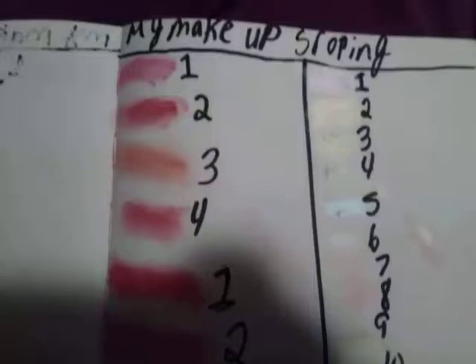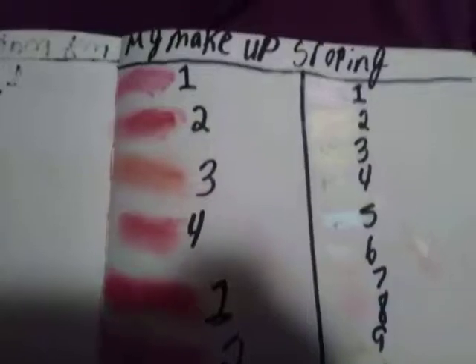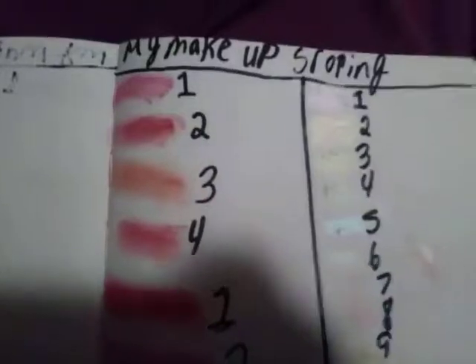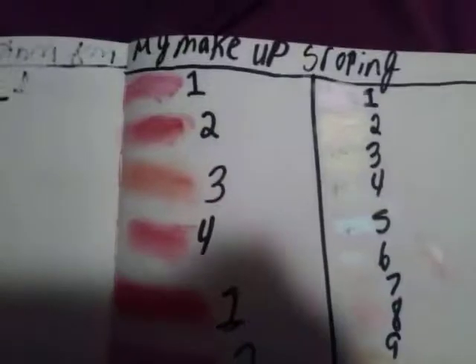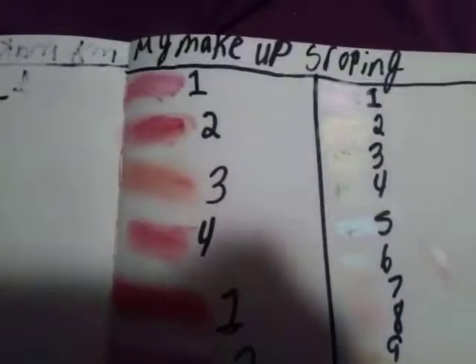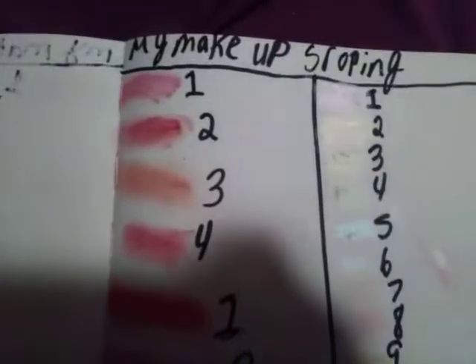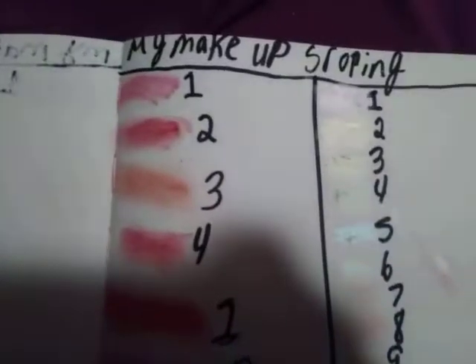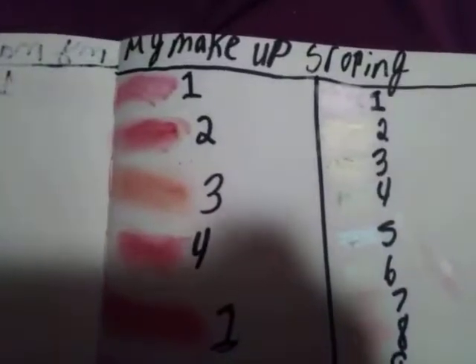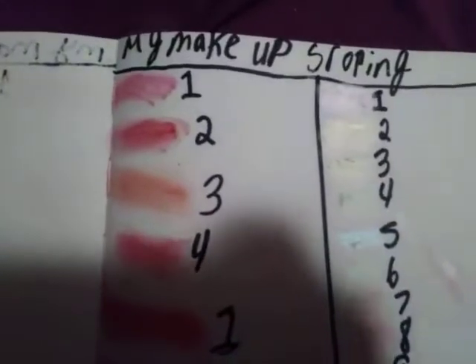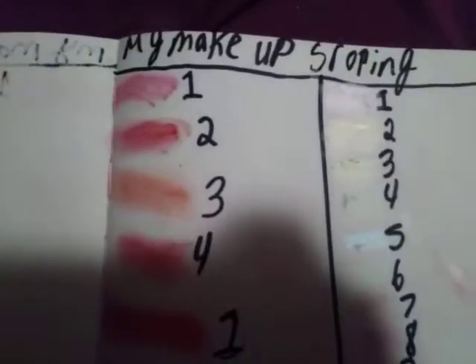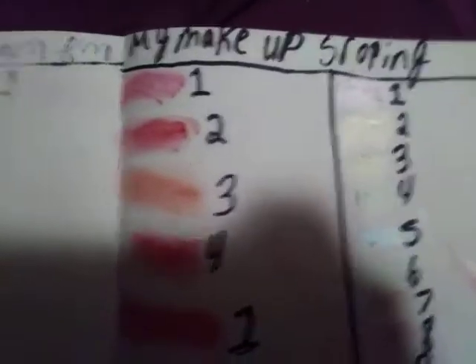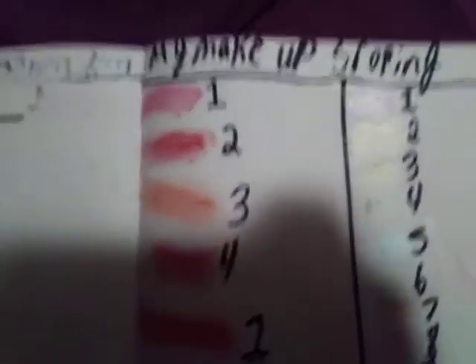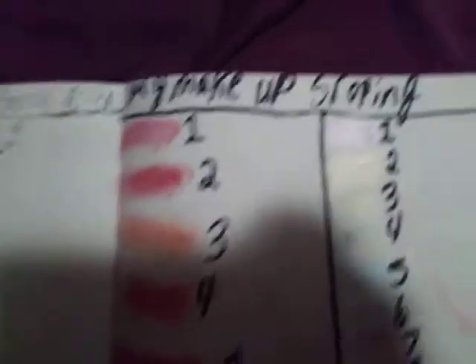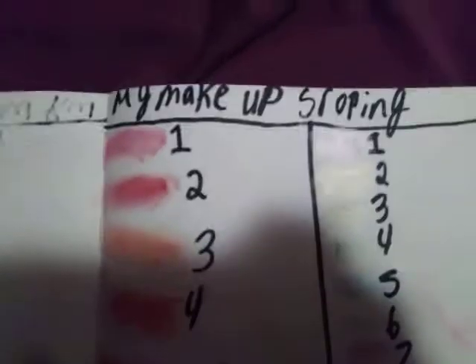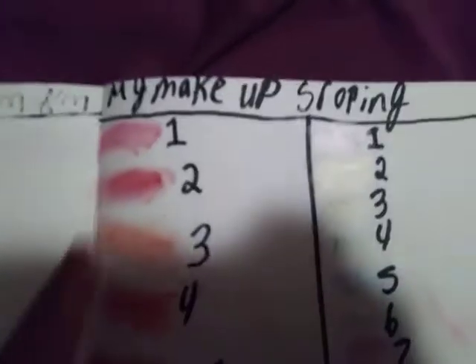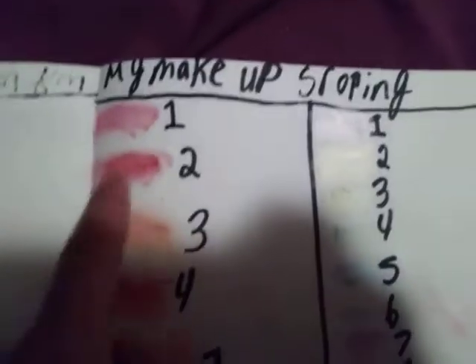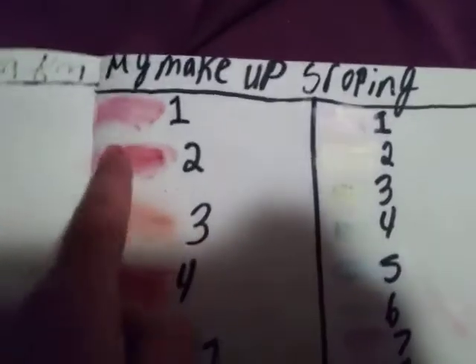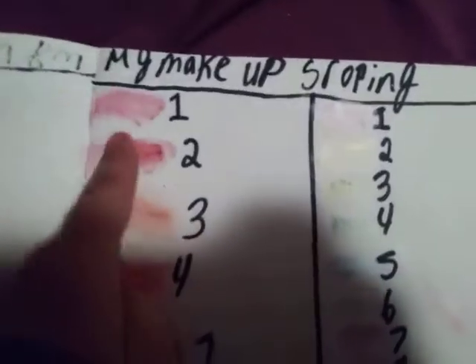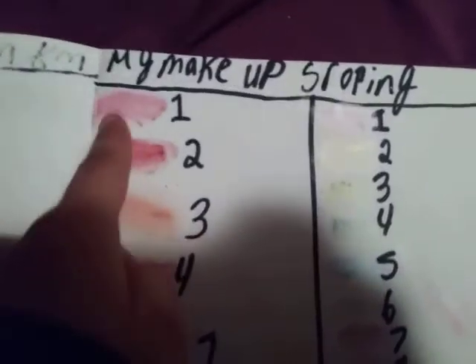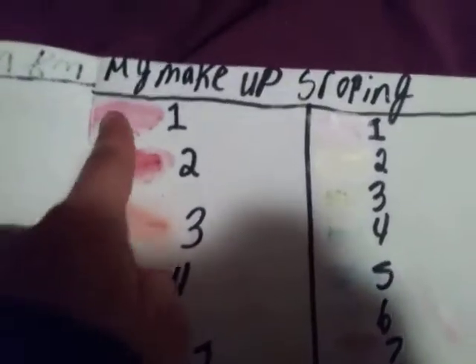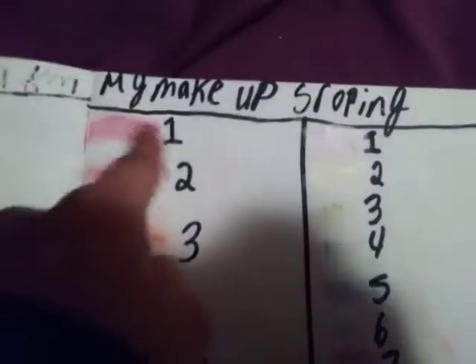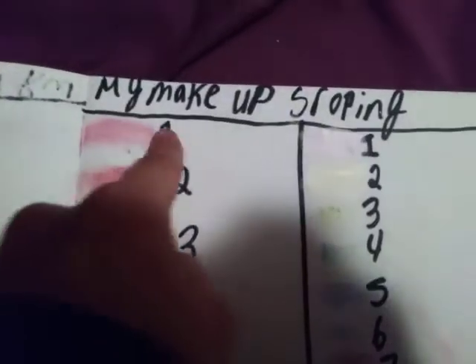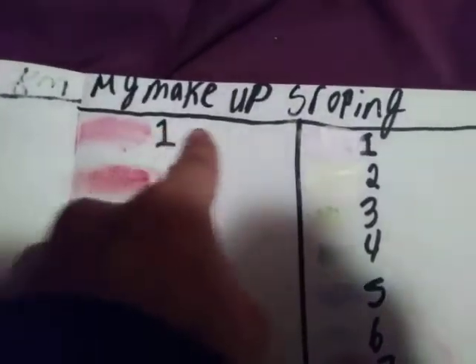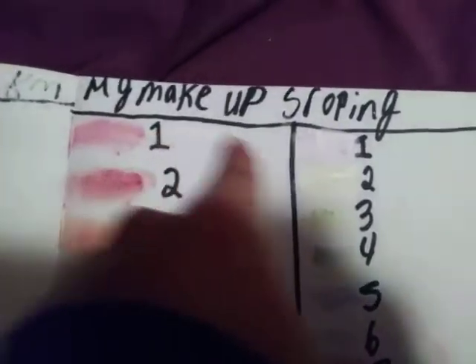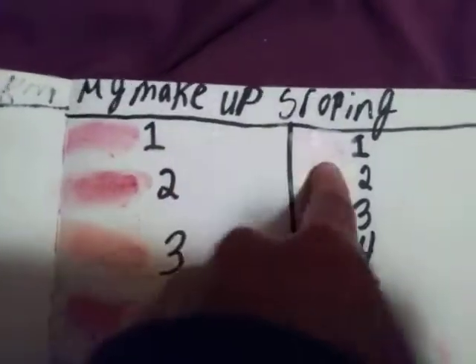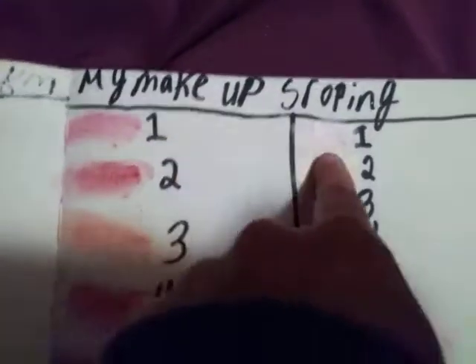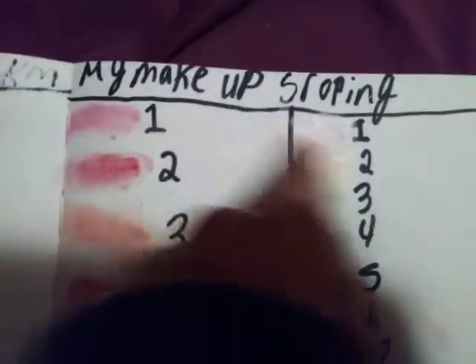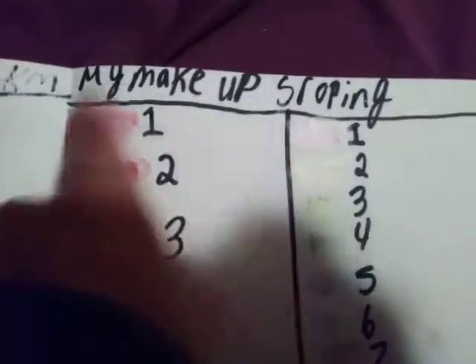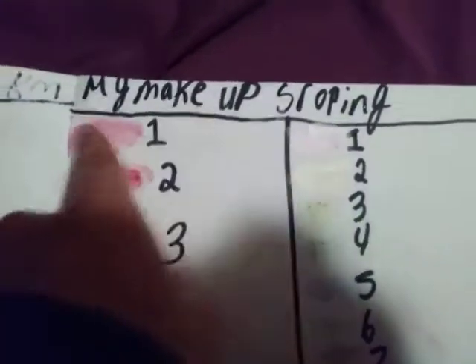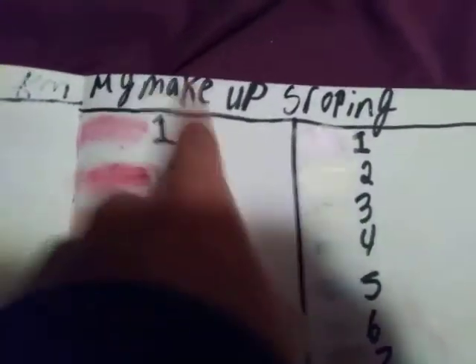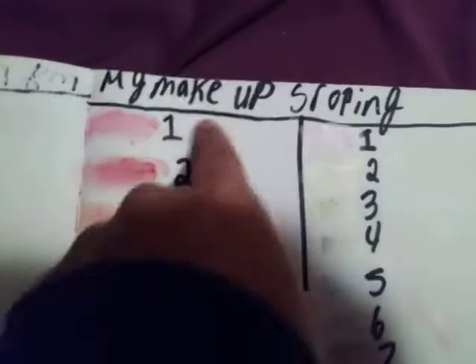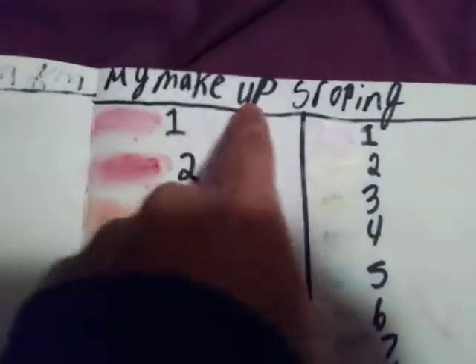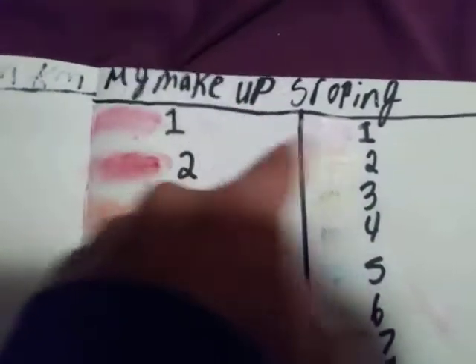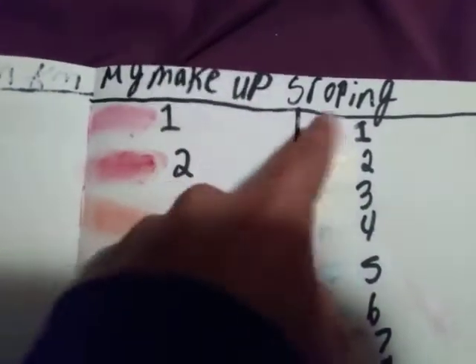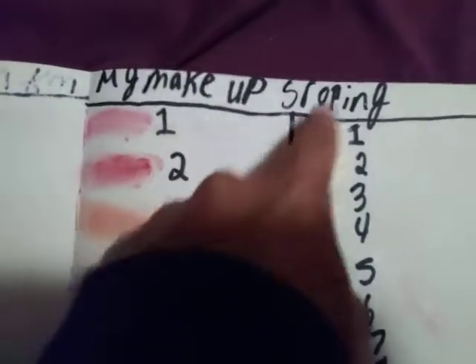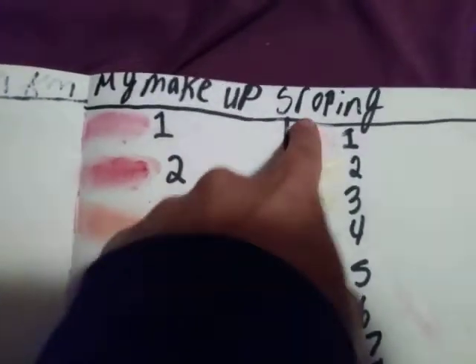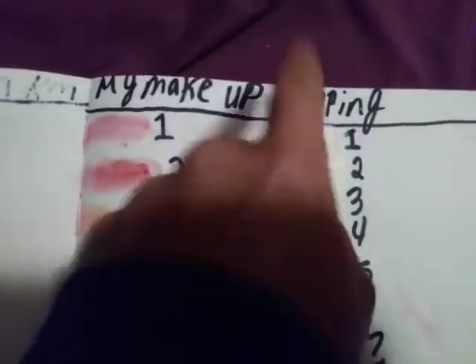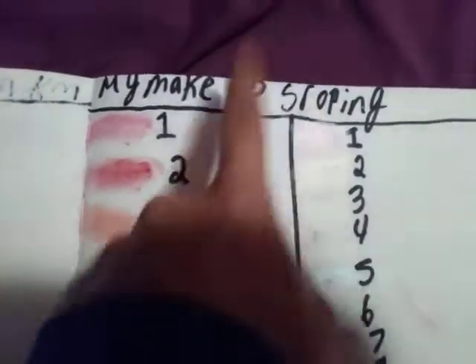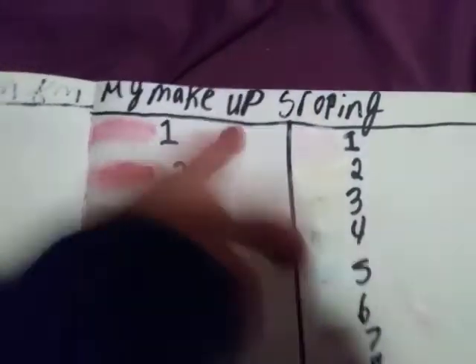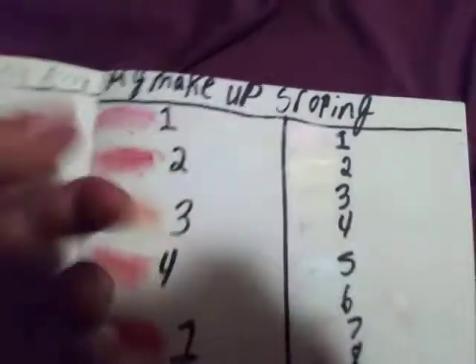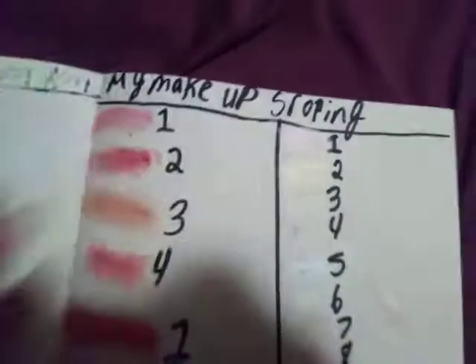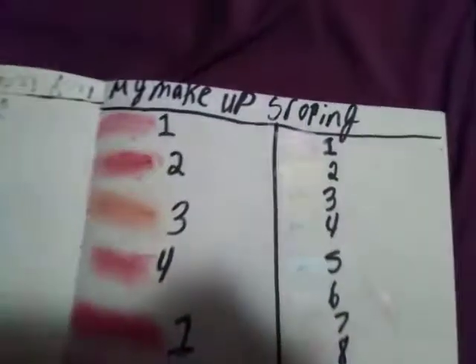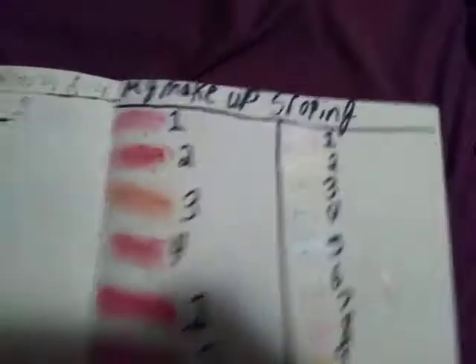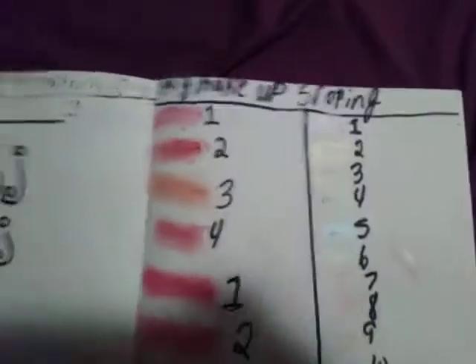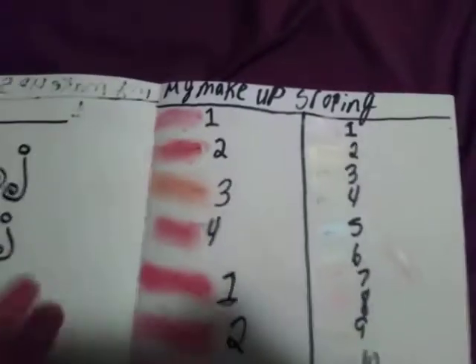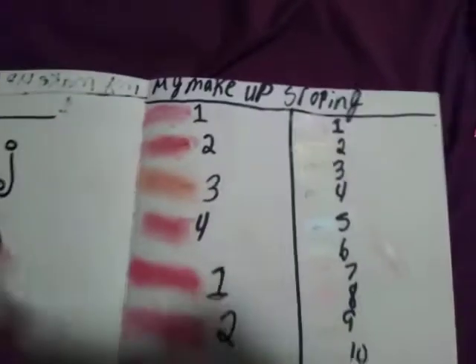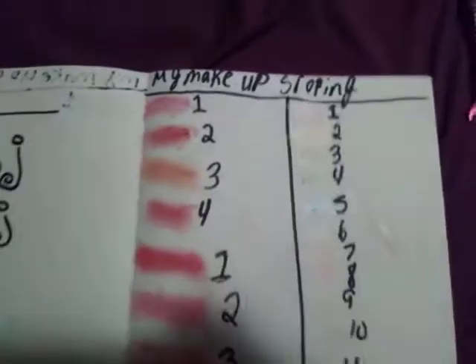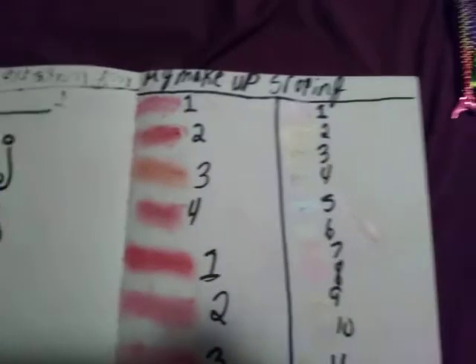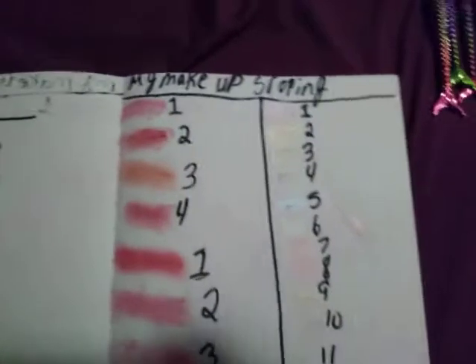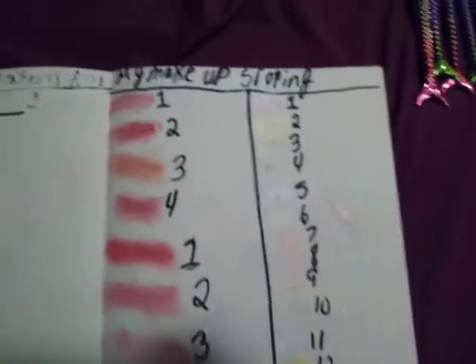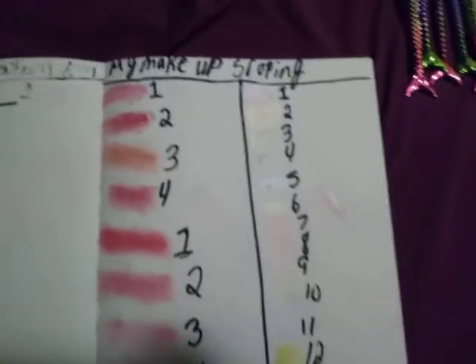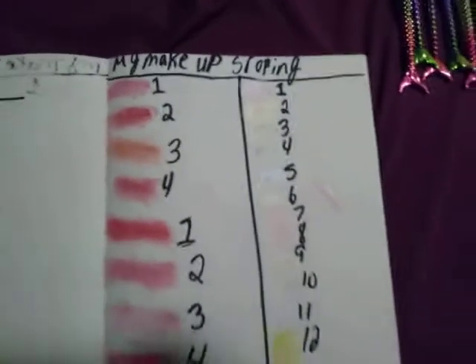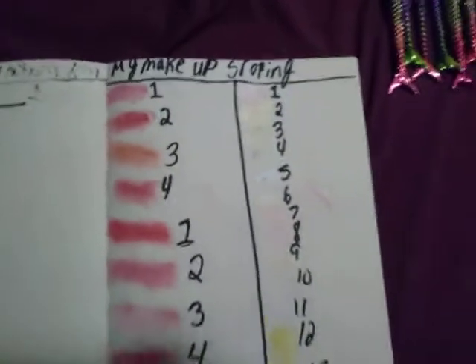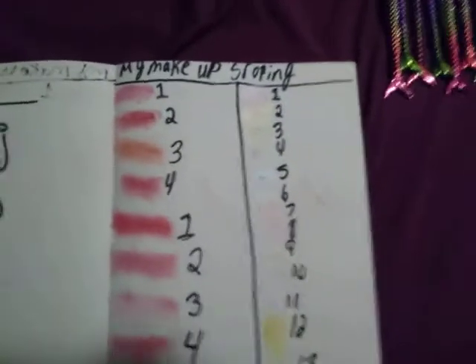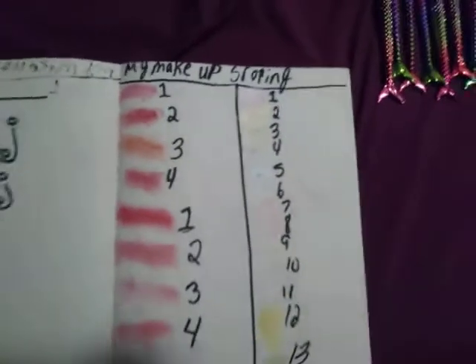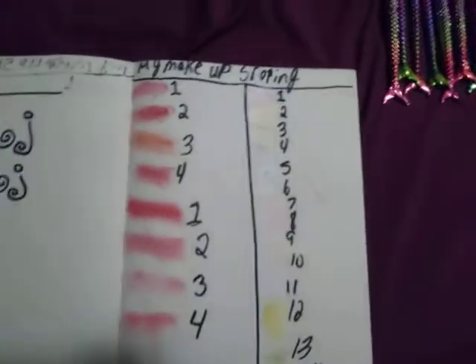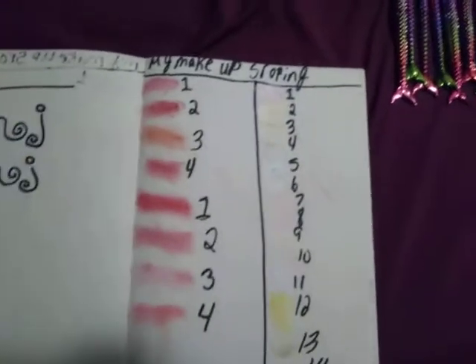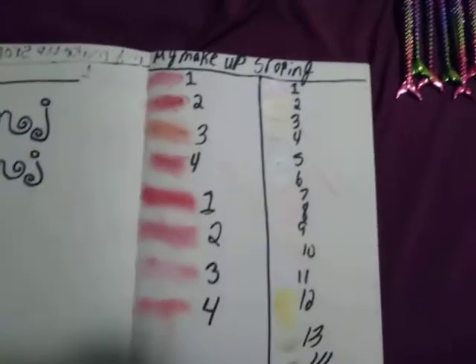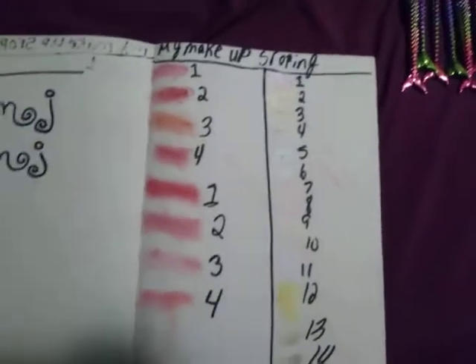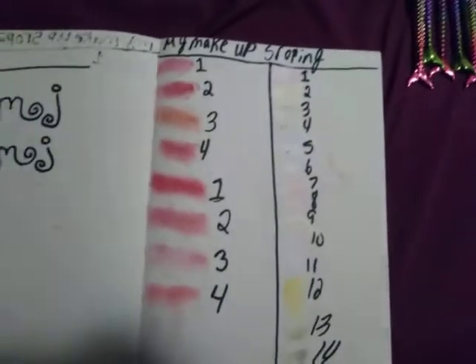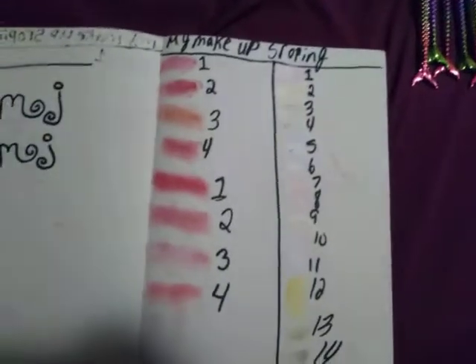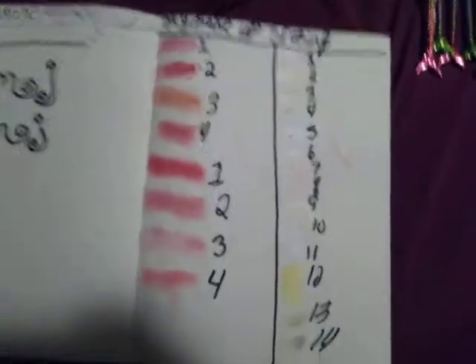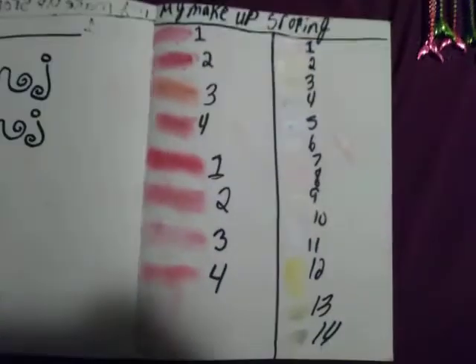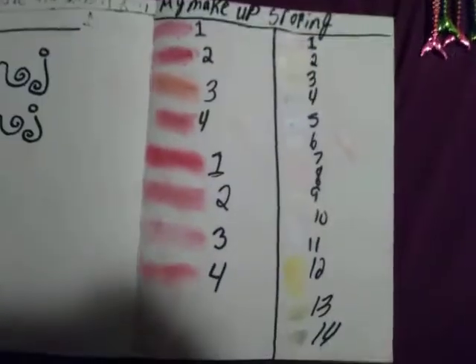This is my makeup swap that I did, and I don't know how to spell, but I spell the best I can do.